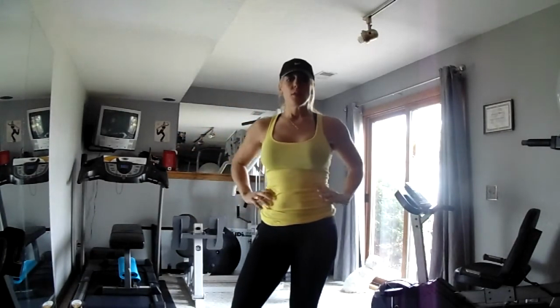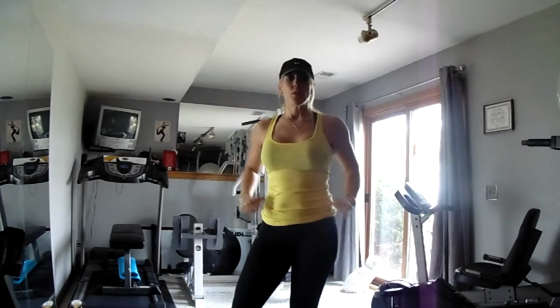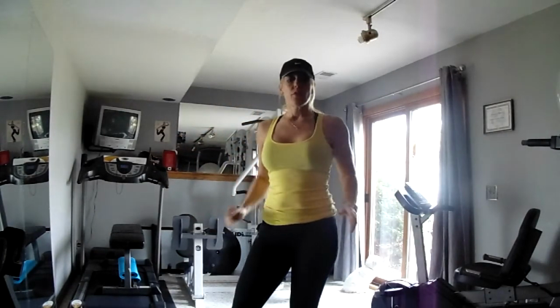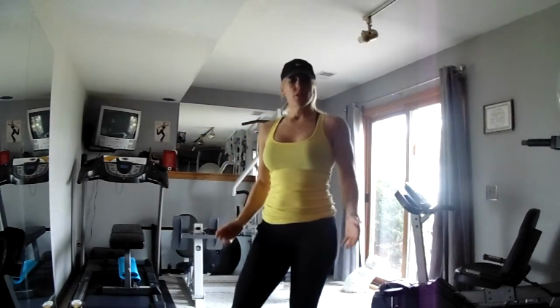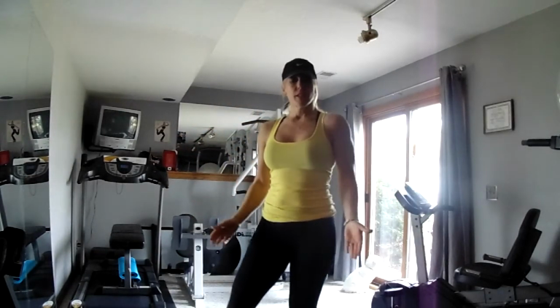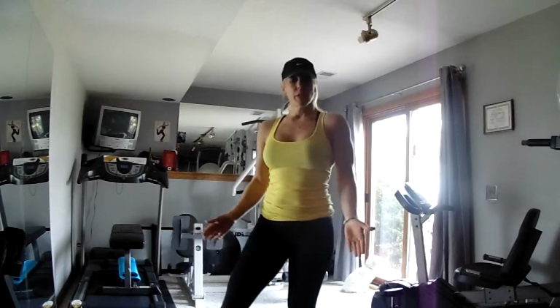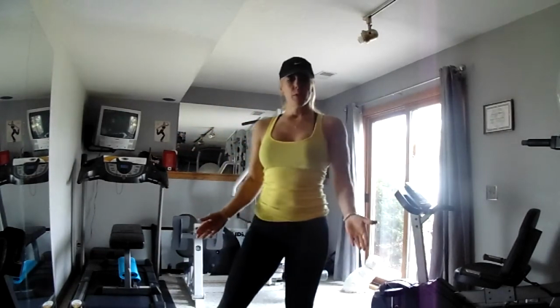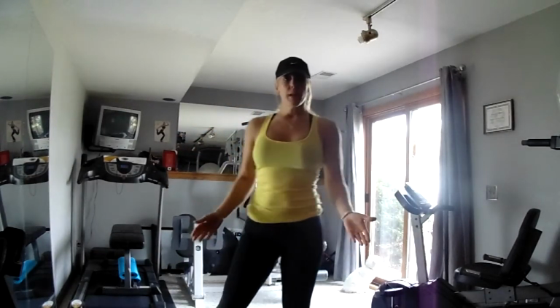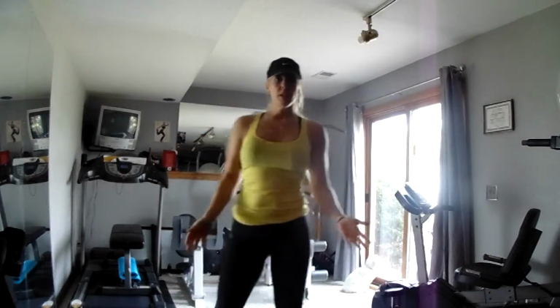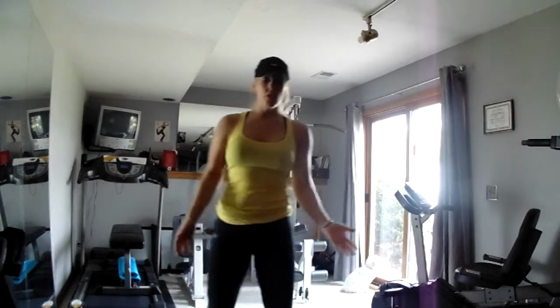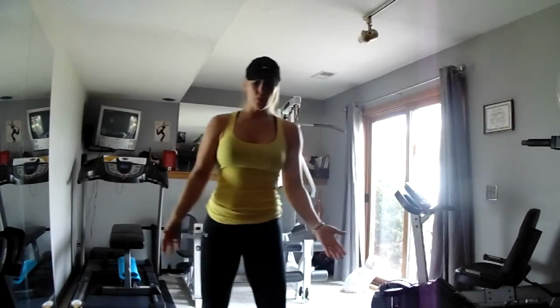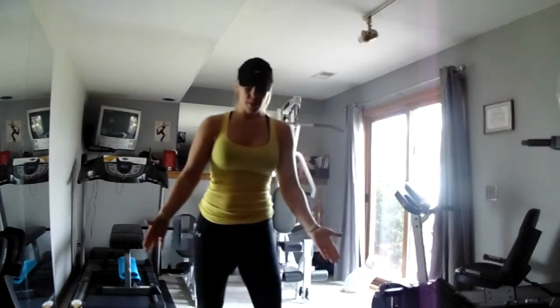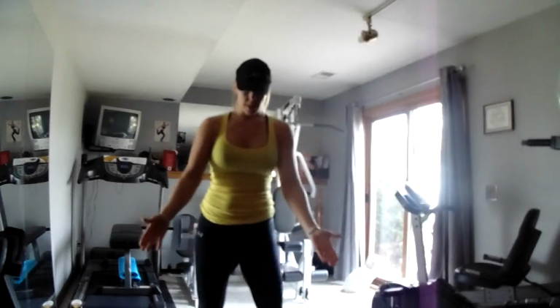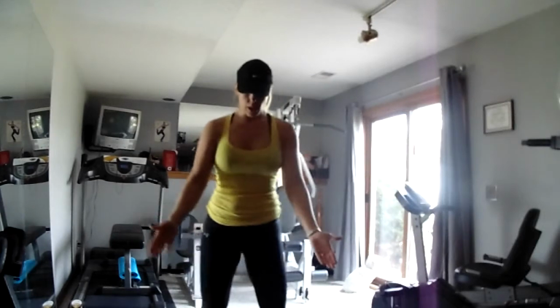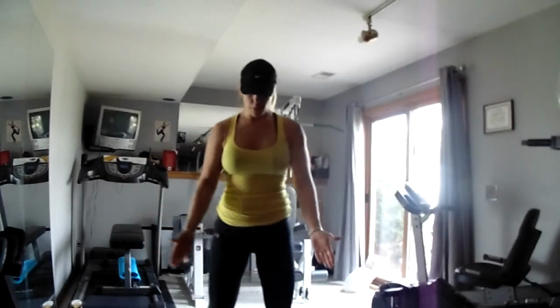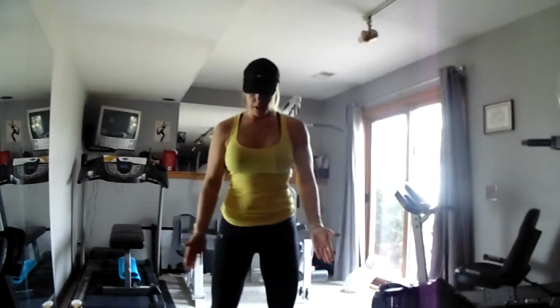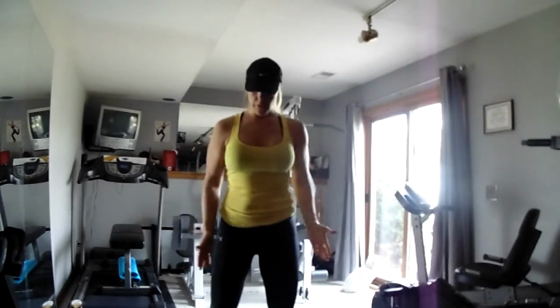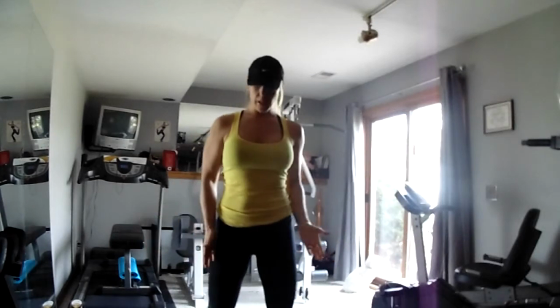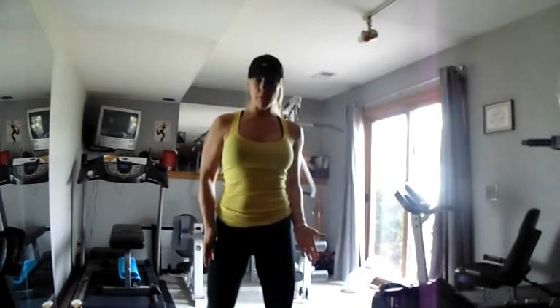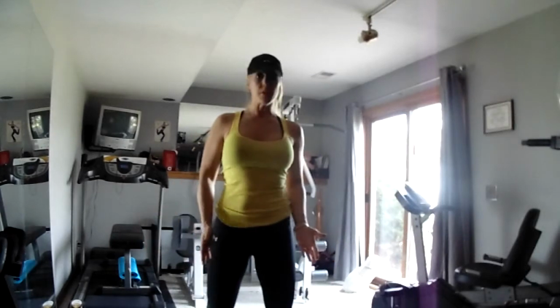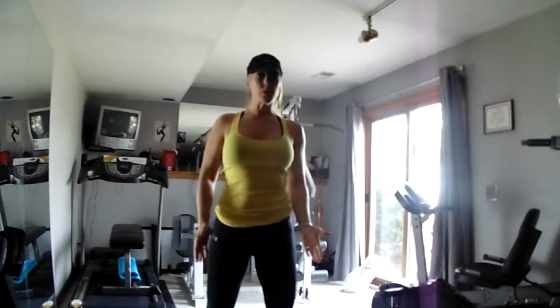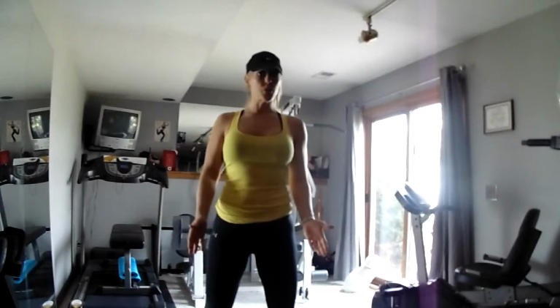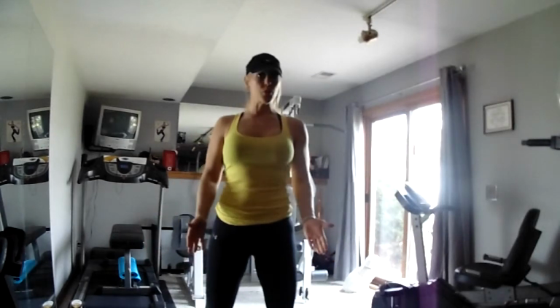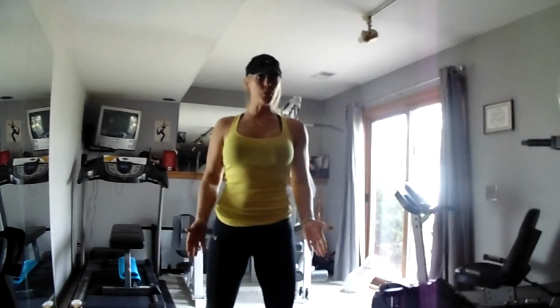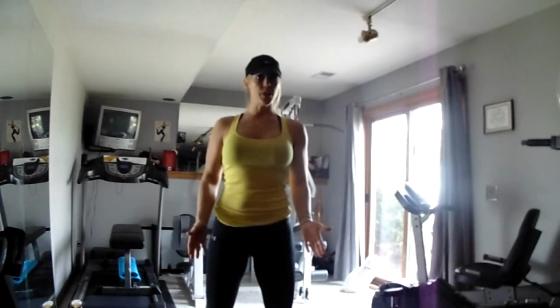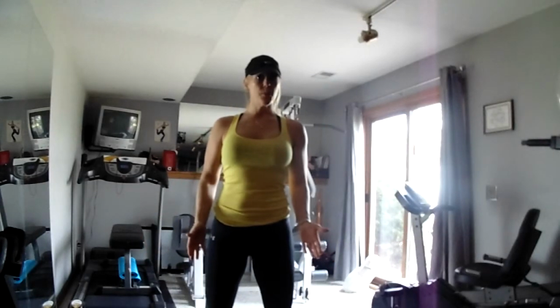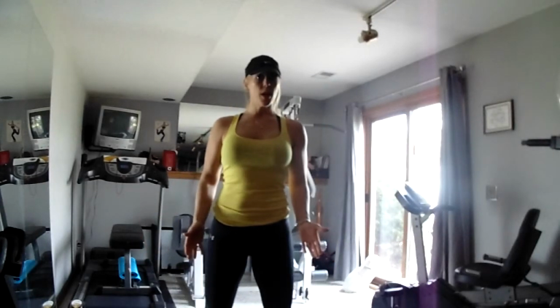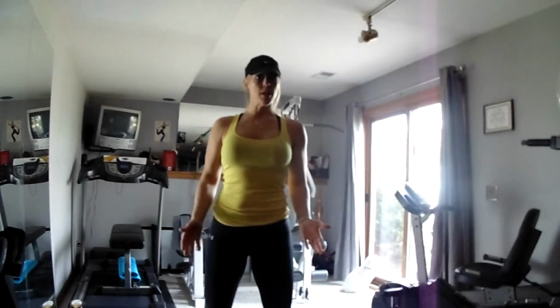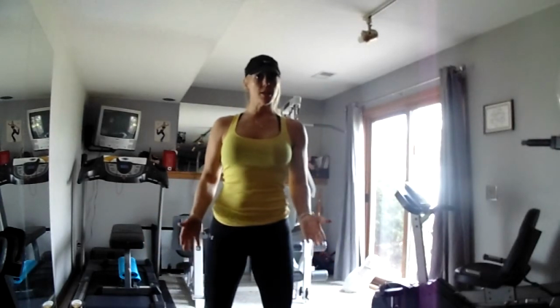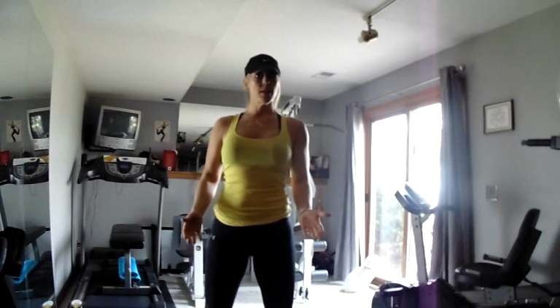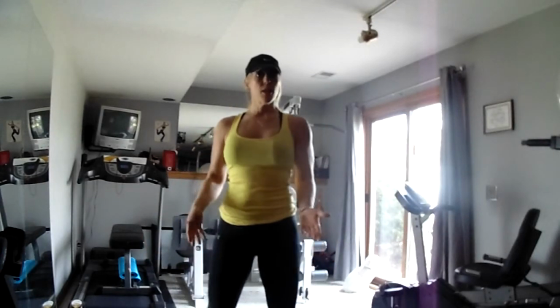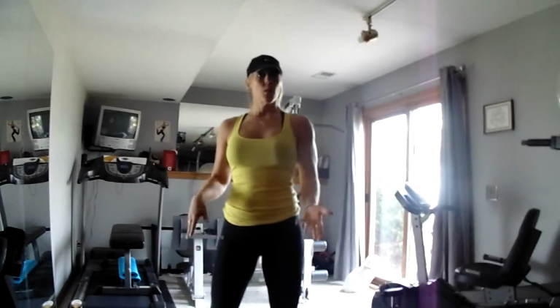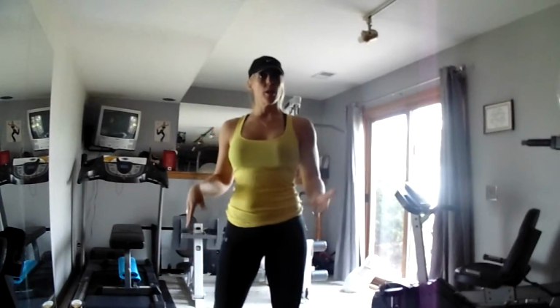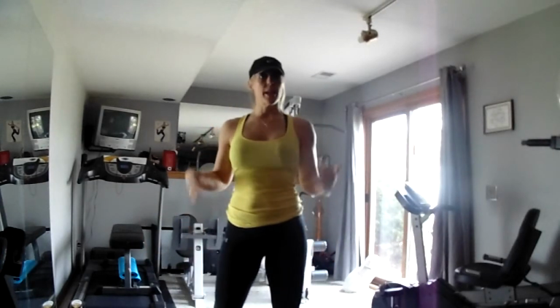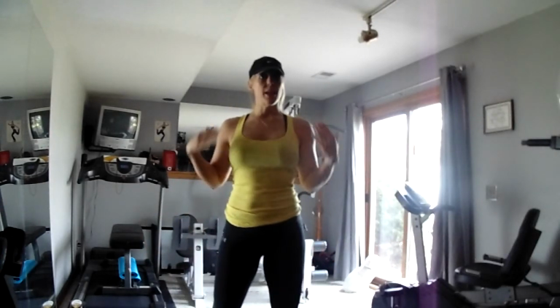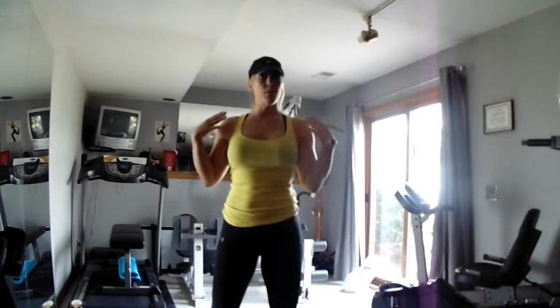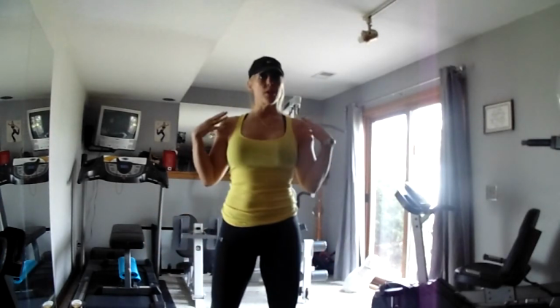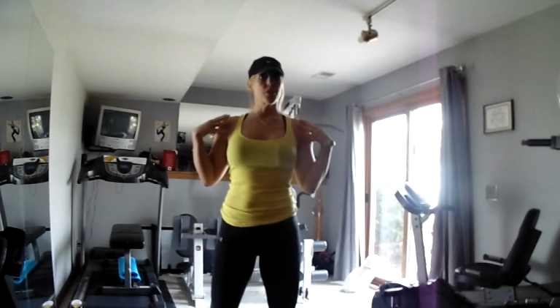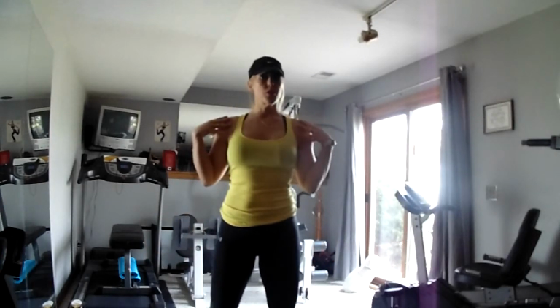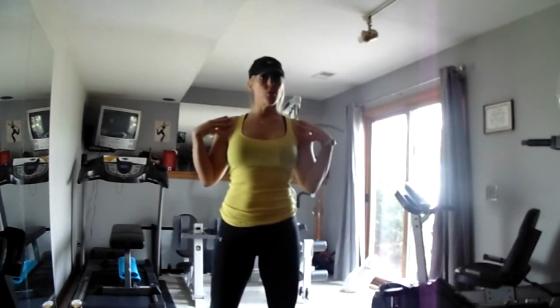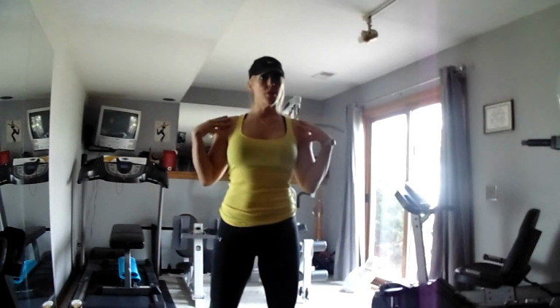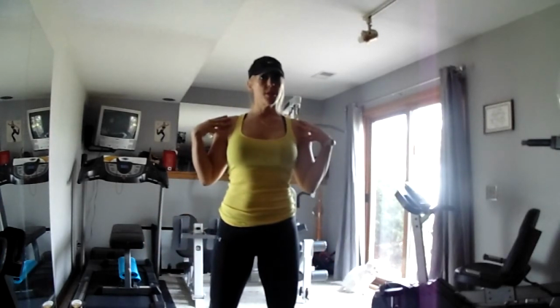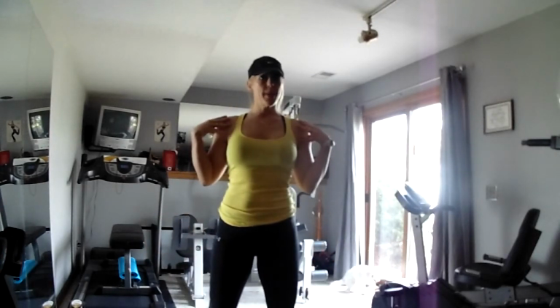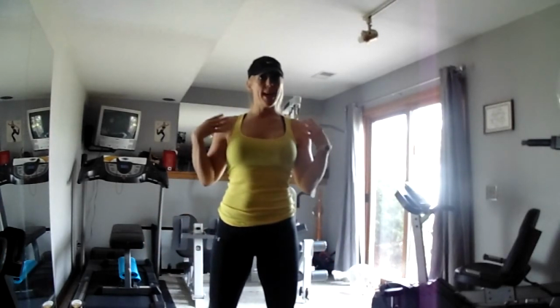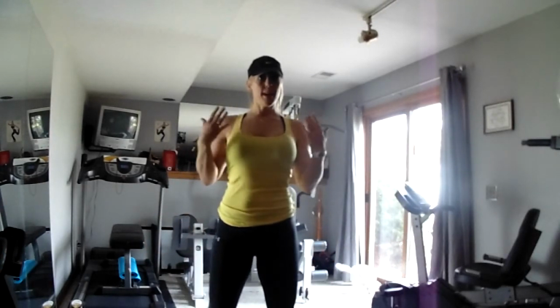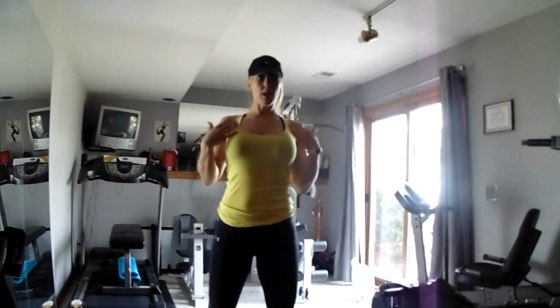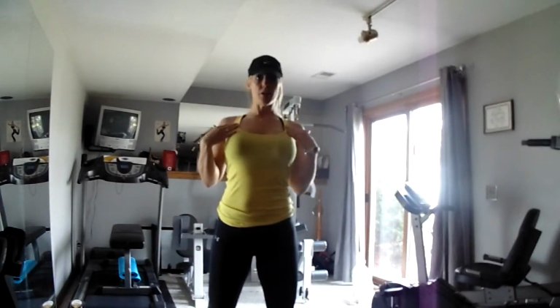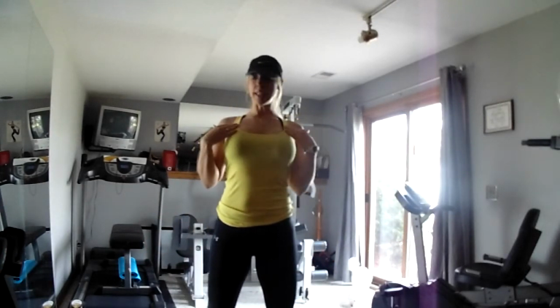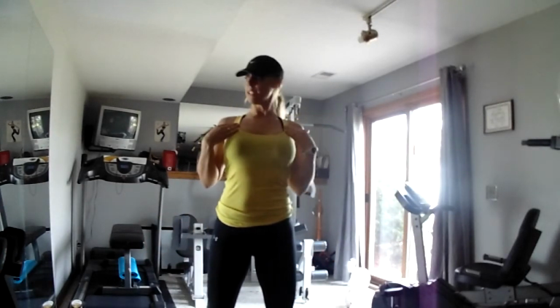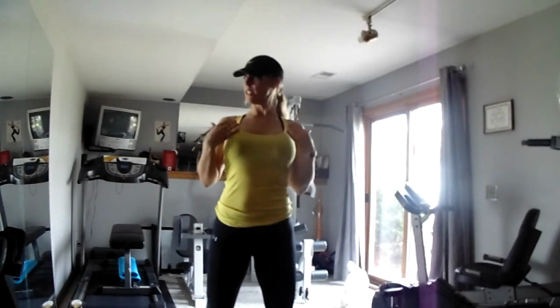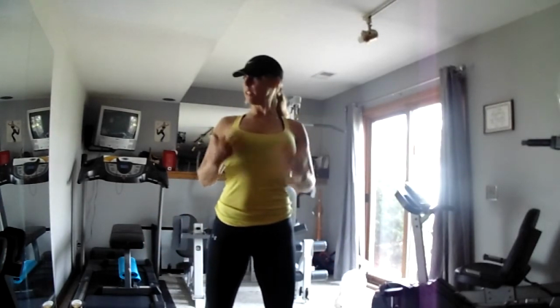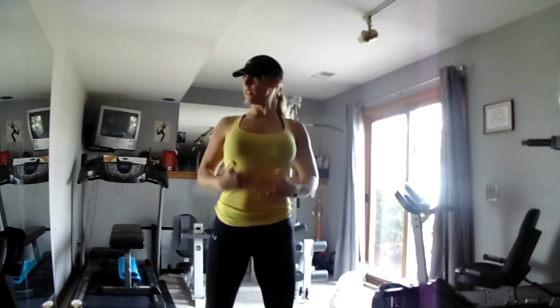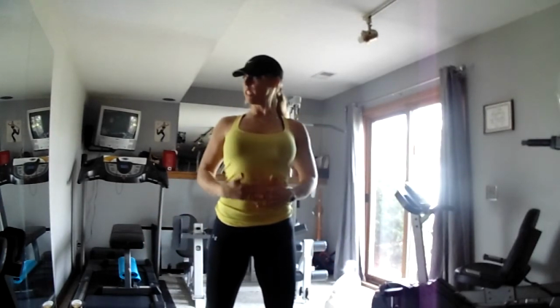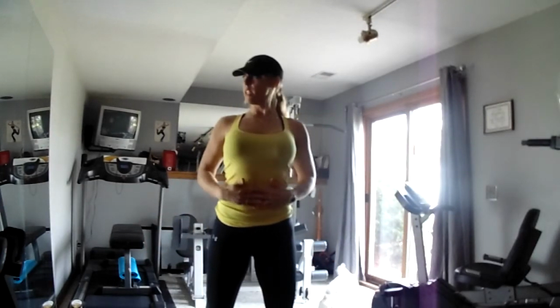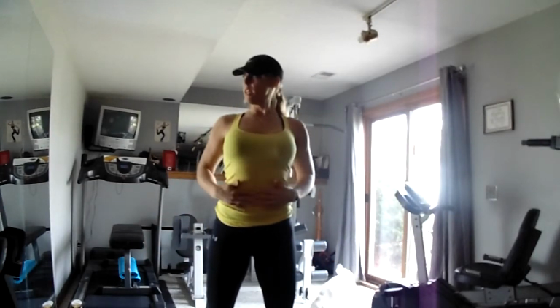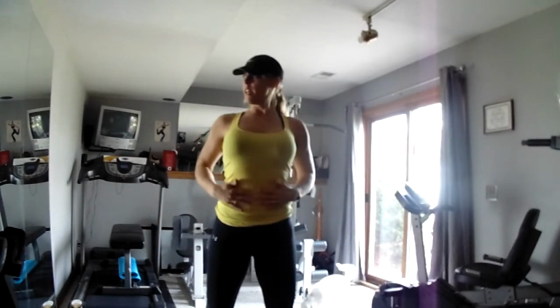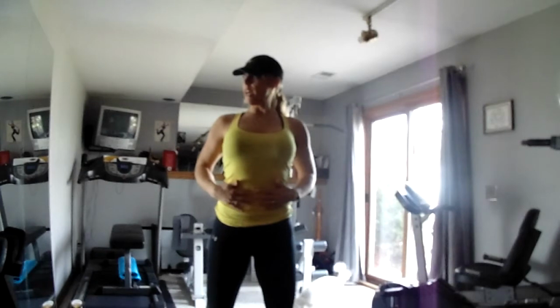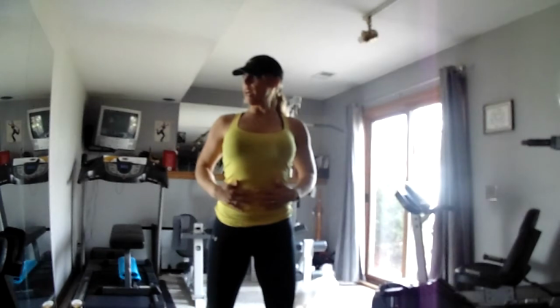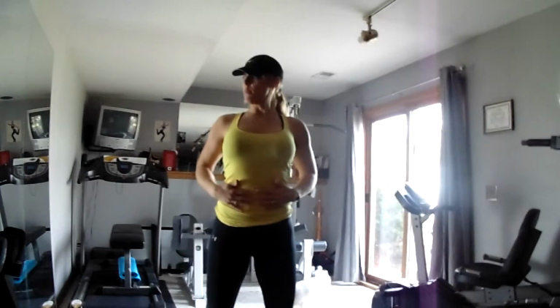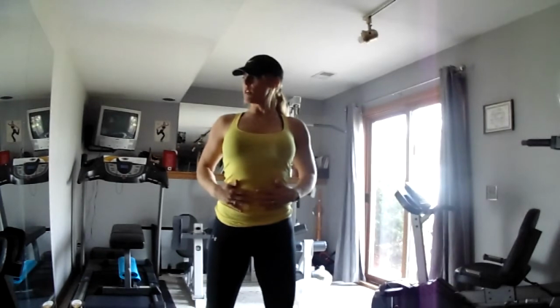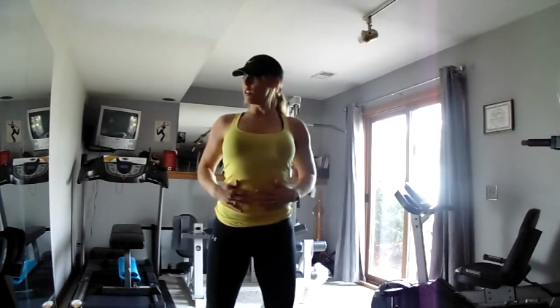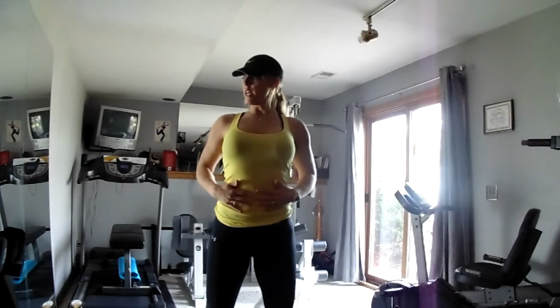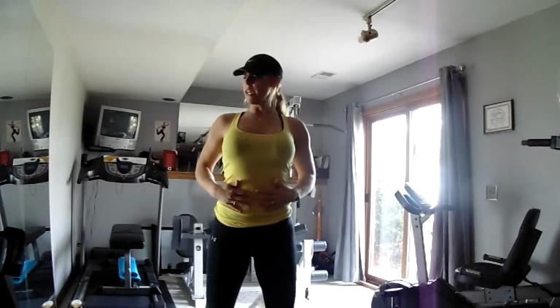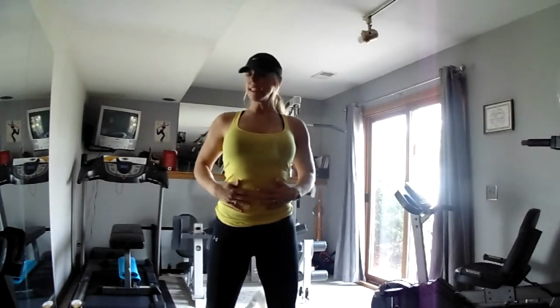The first thing we want to do is start with our feet about shoulder width apart. We're going to keep our shoulders back, our chest is lifted, and abs are tight.